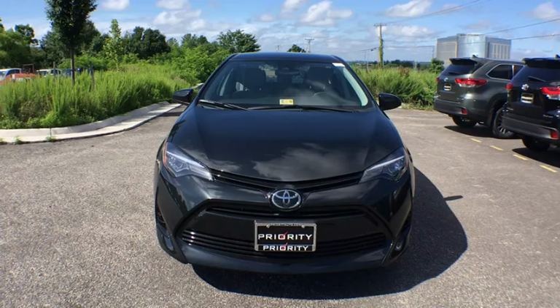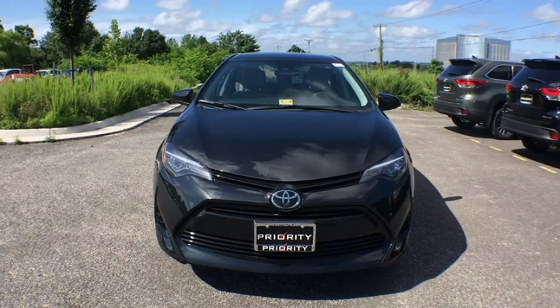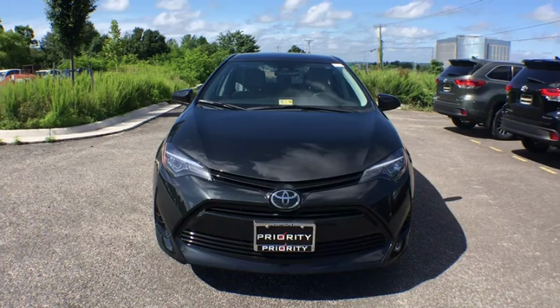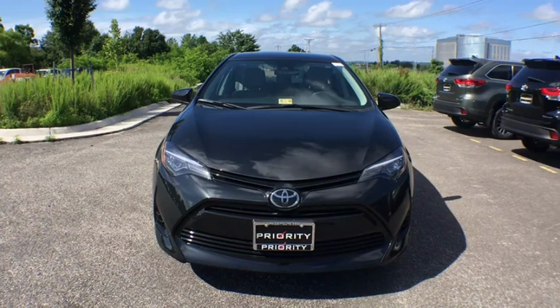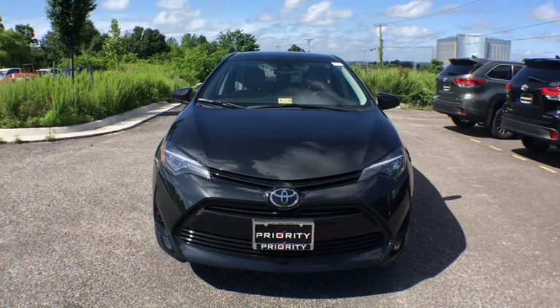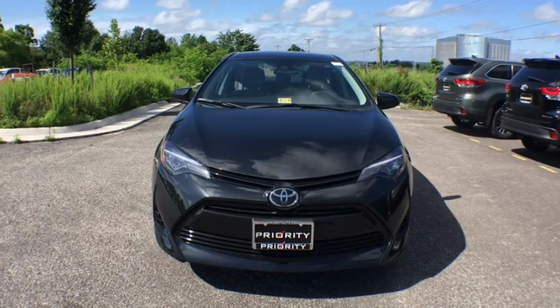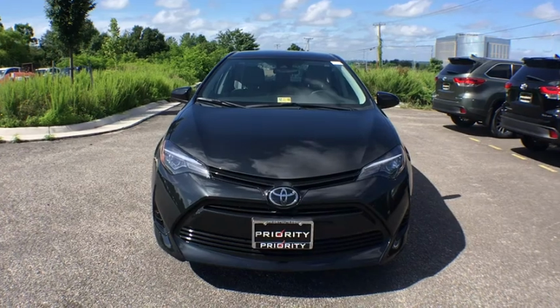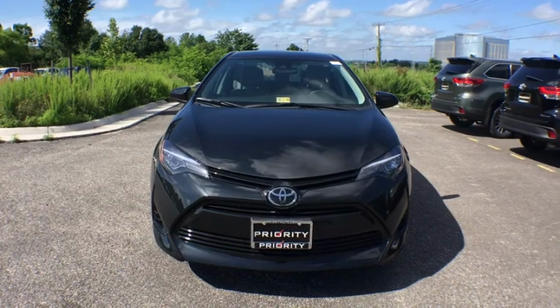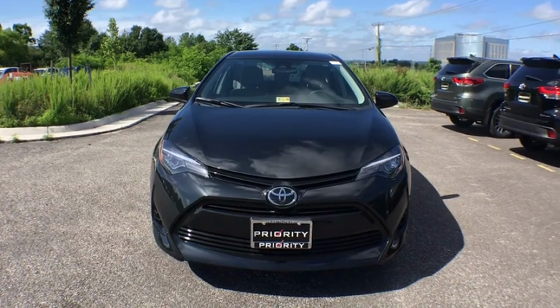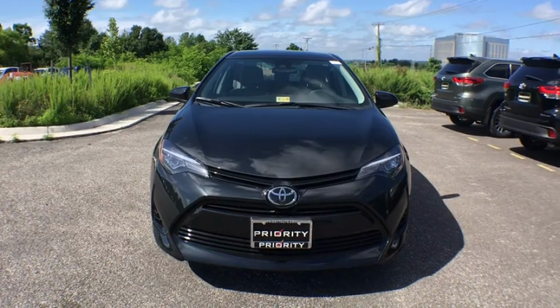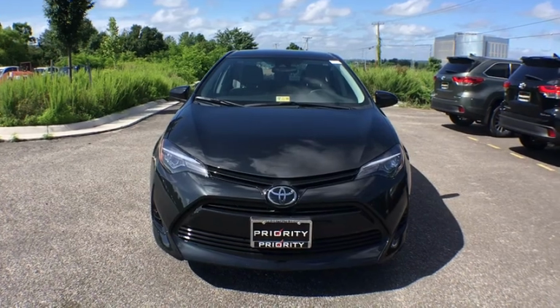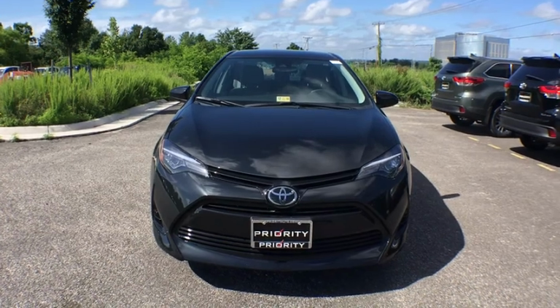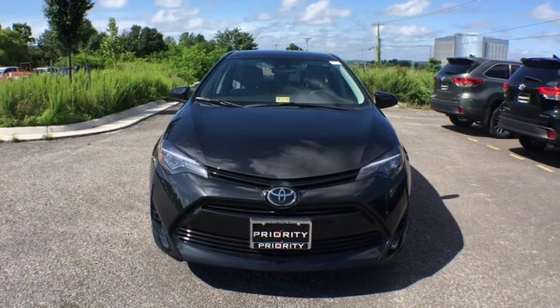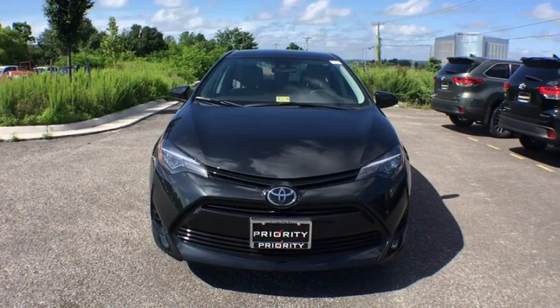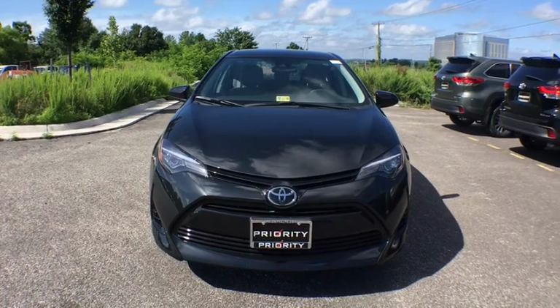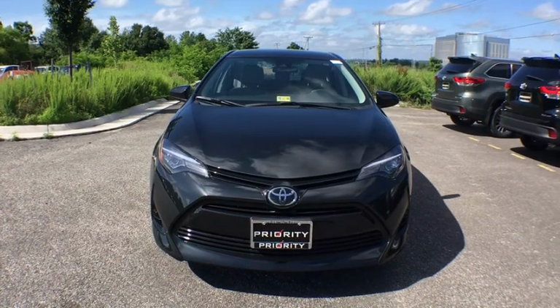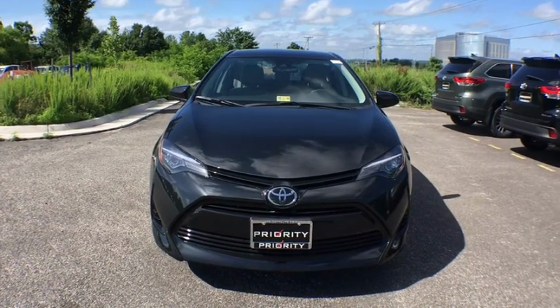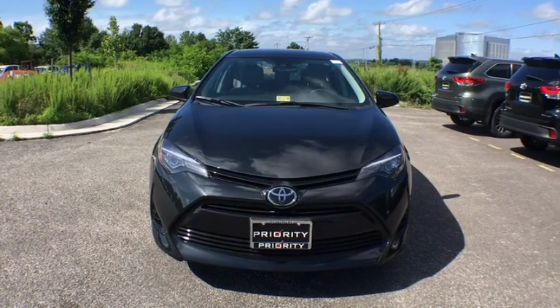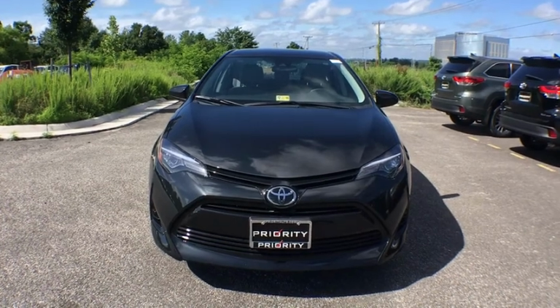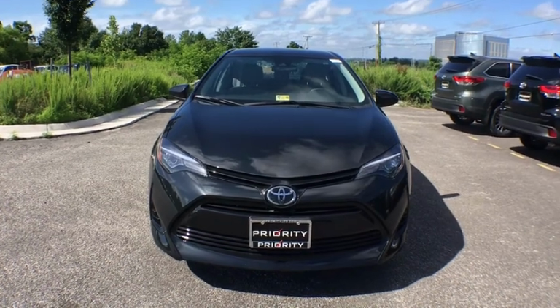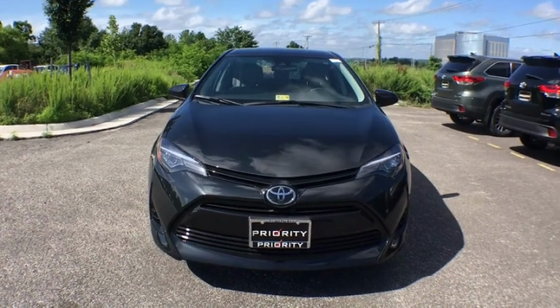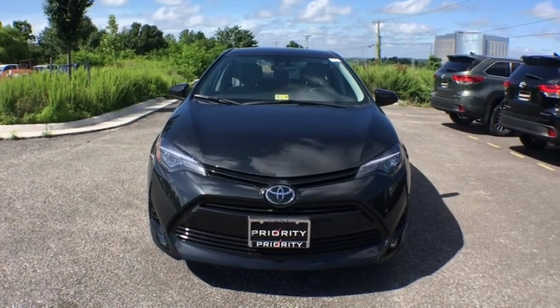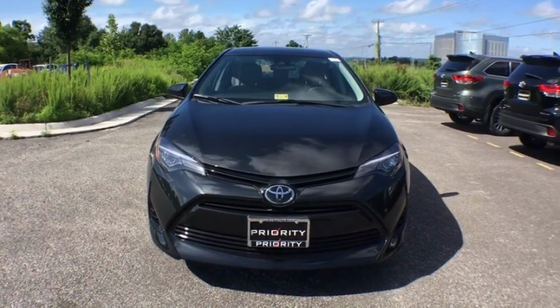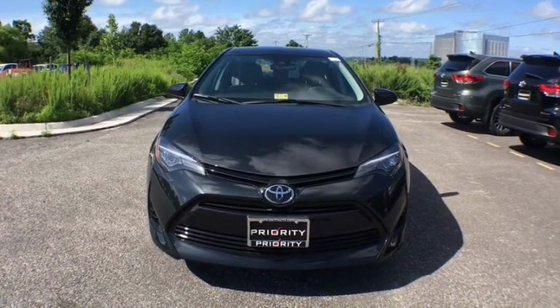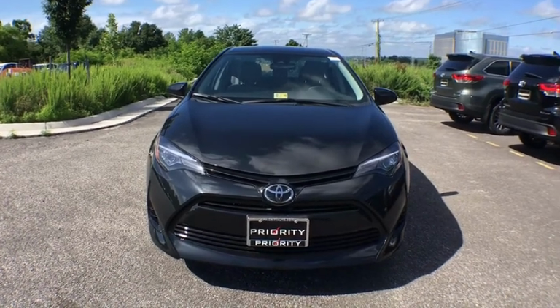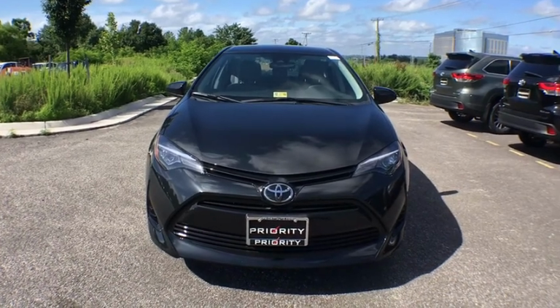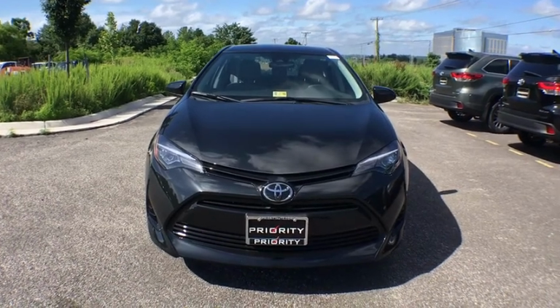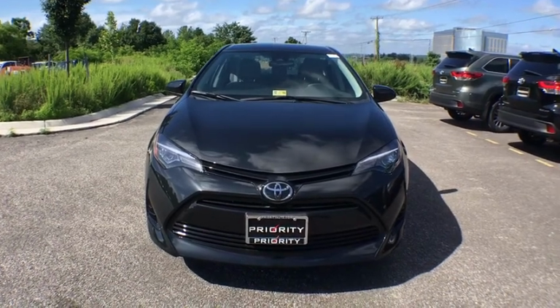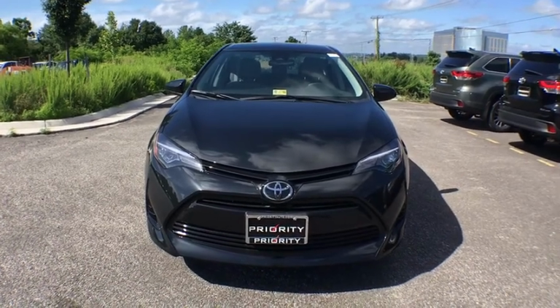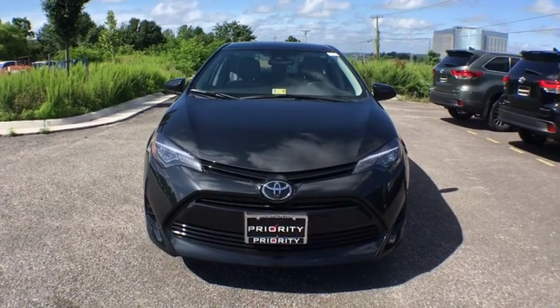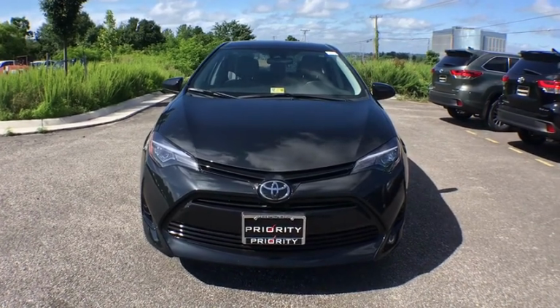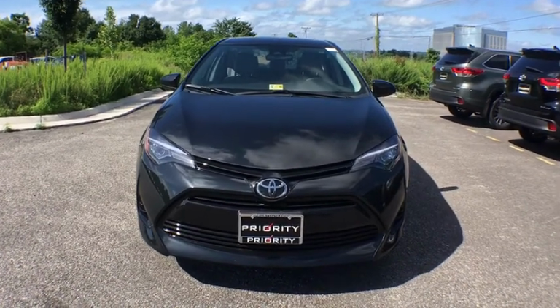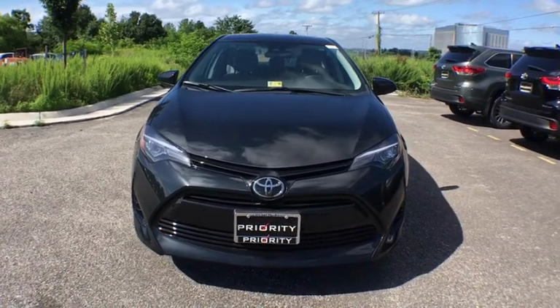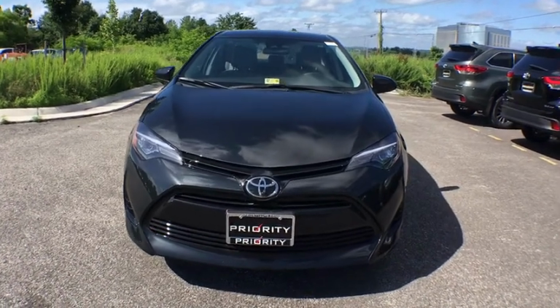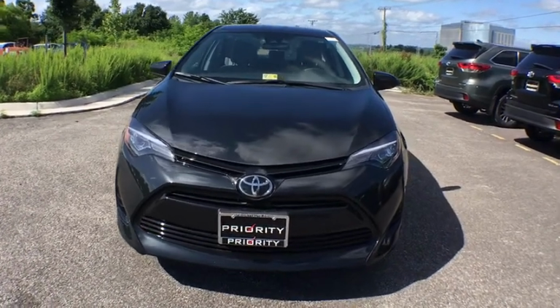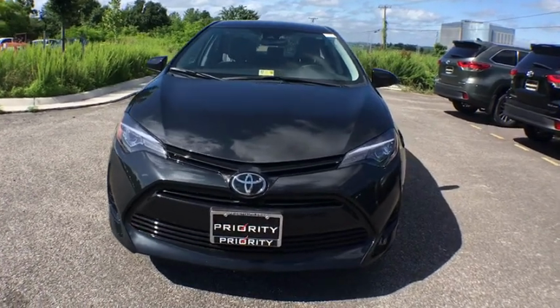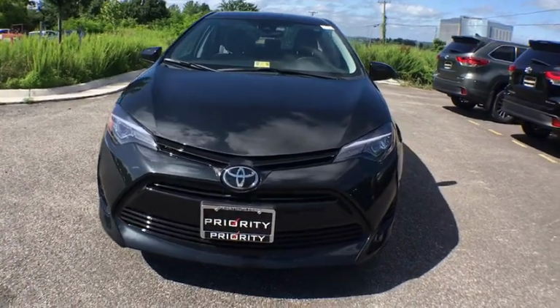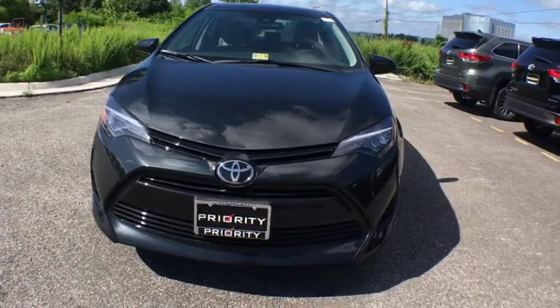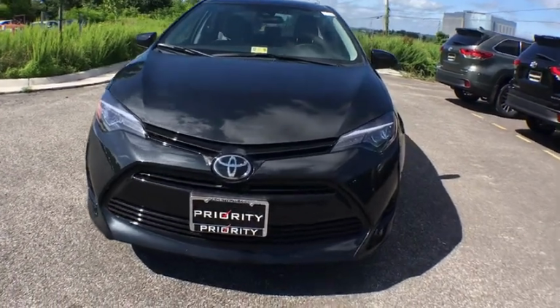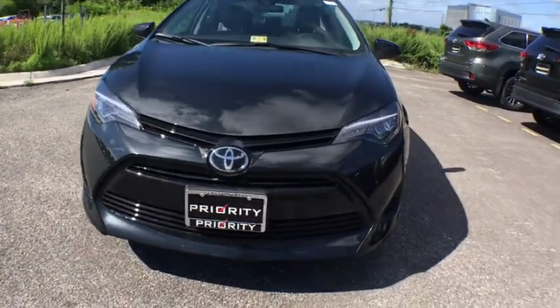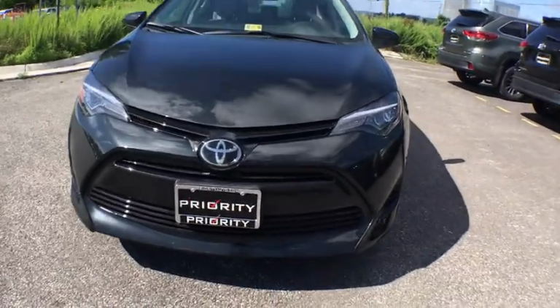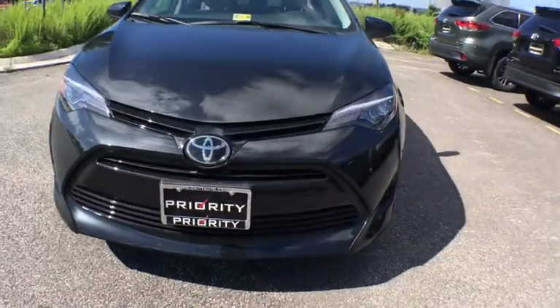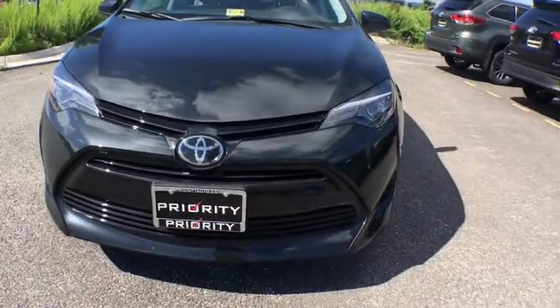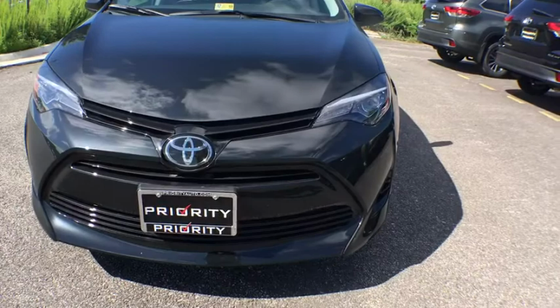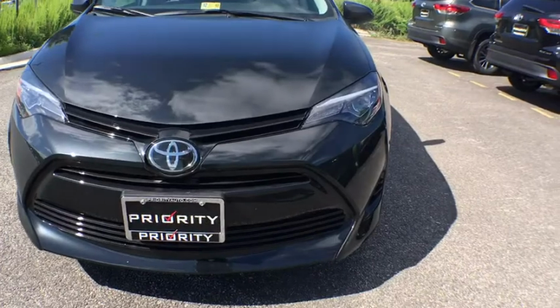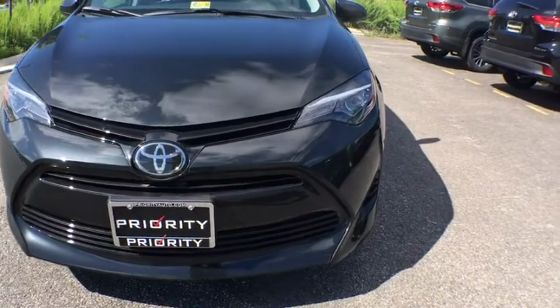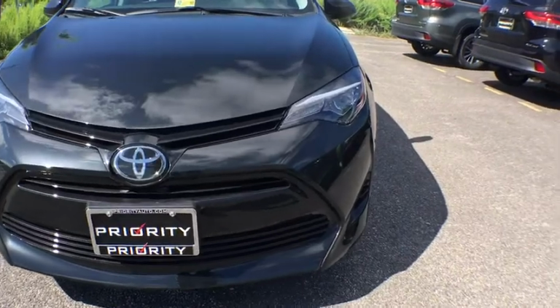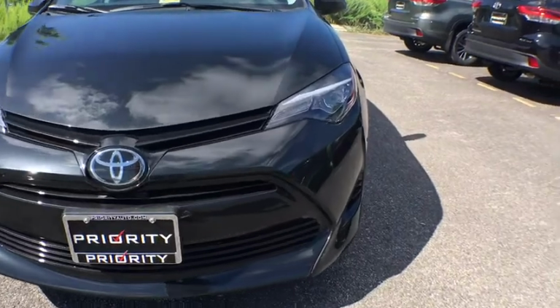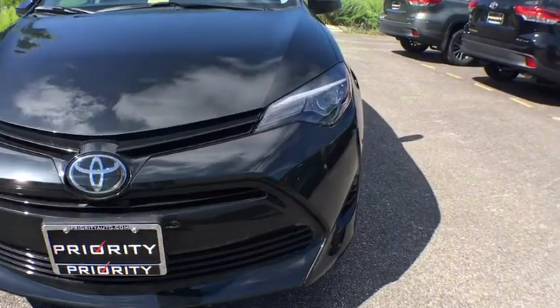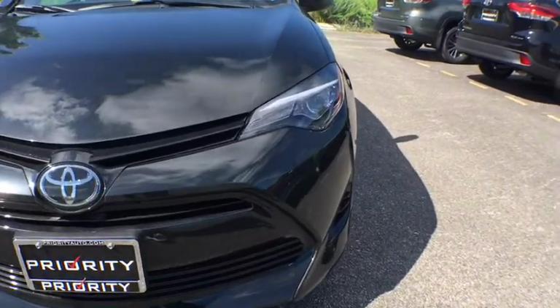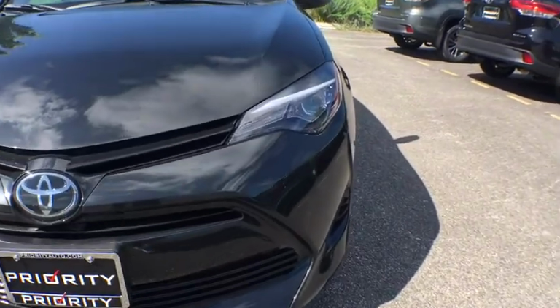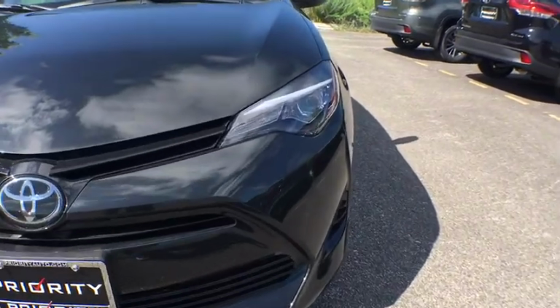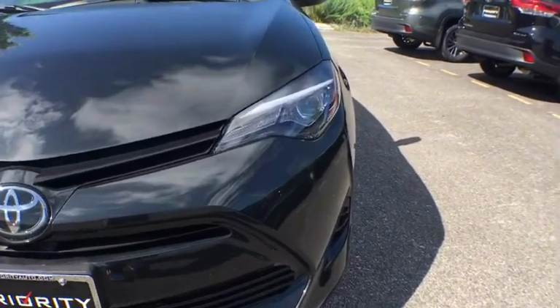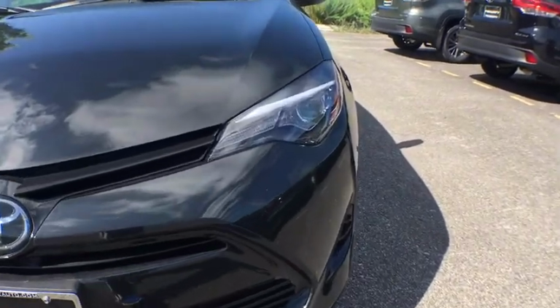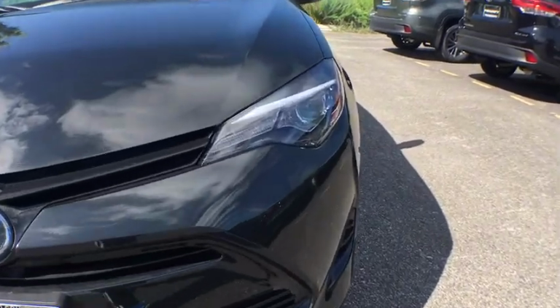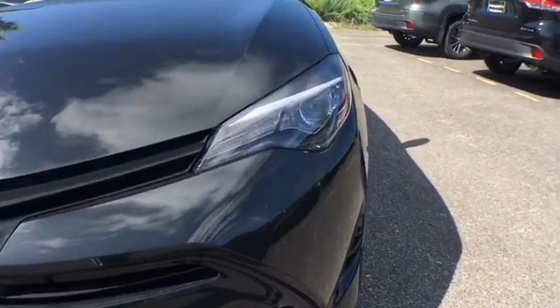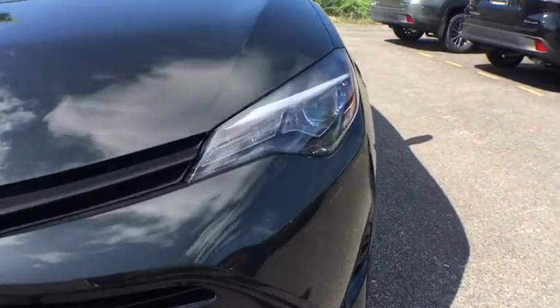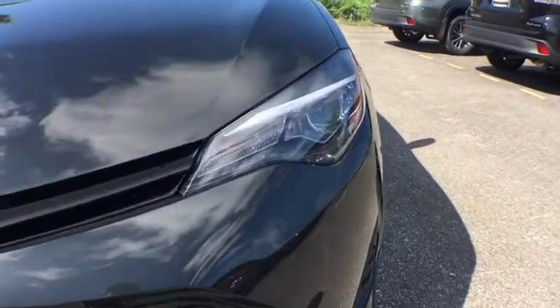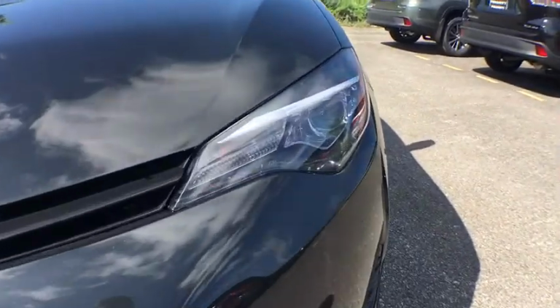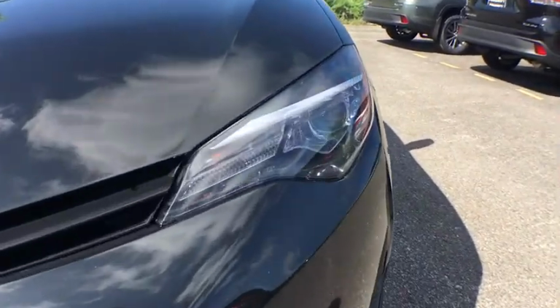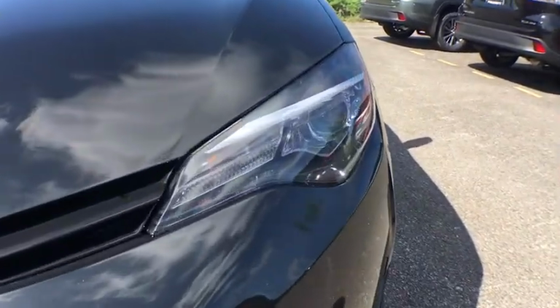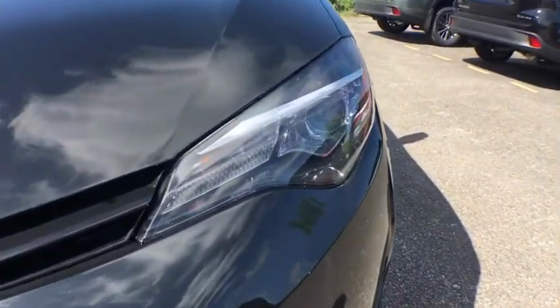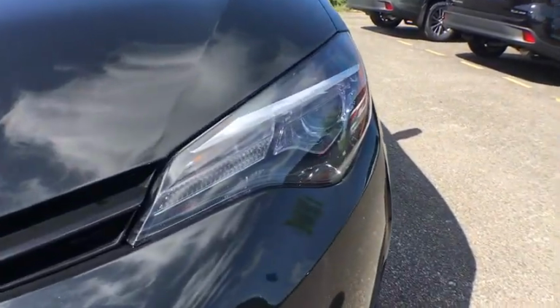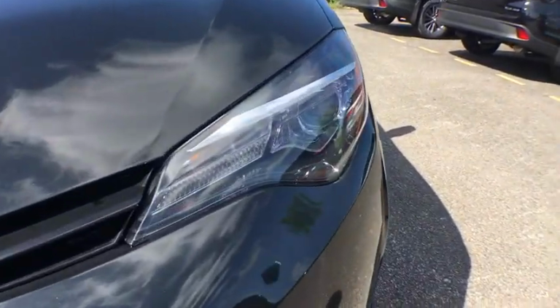2018 Toyota Corolla. The Corolla is still a great option for those who want dependability, comfort, and value.